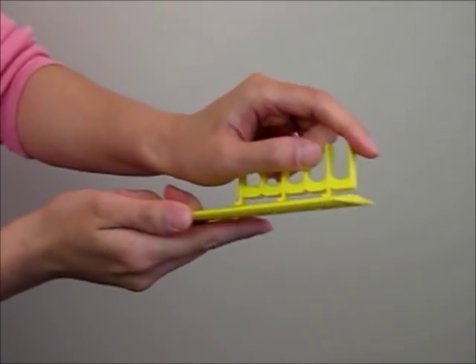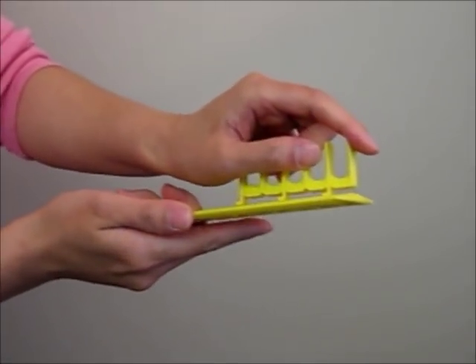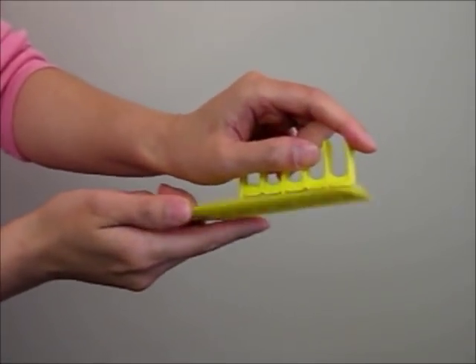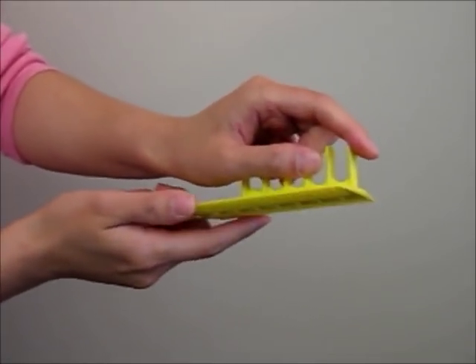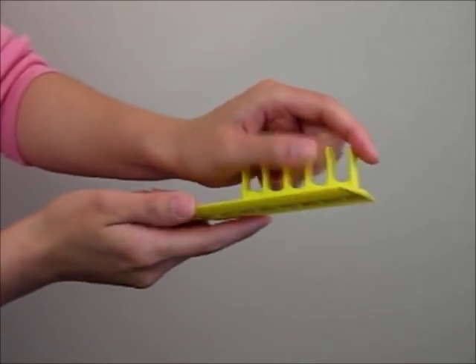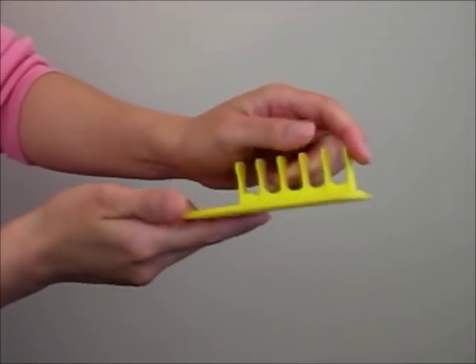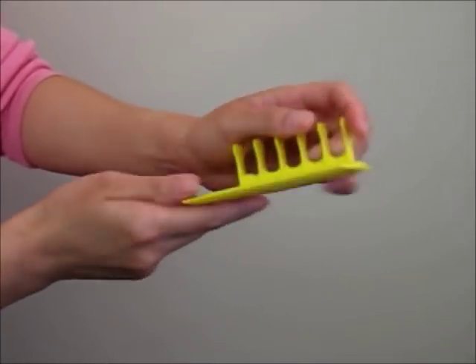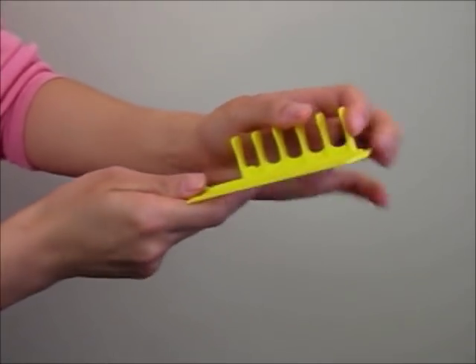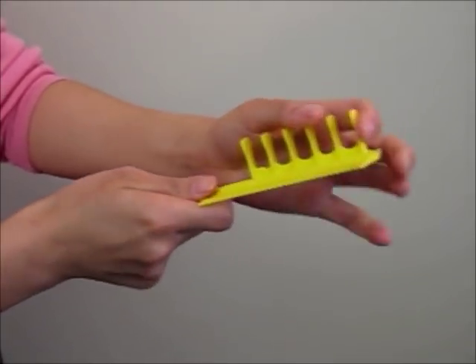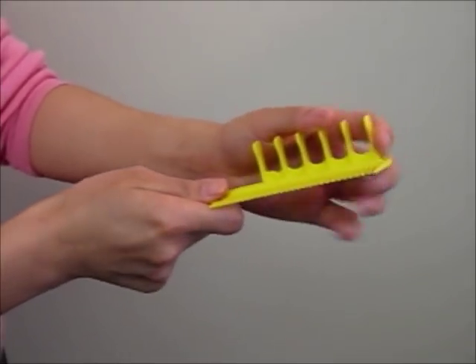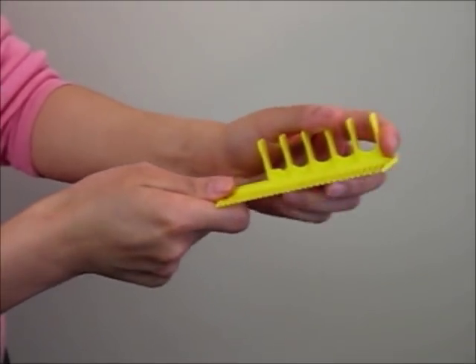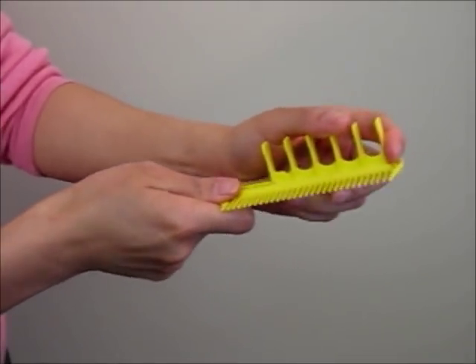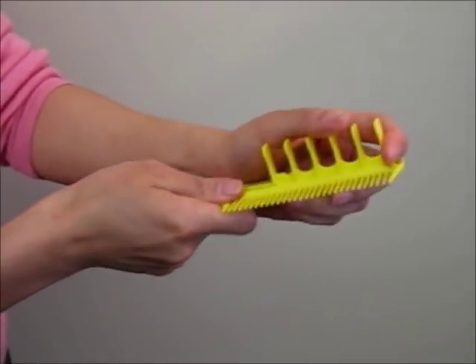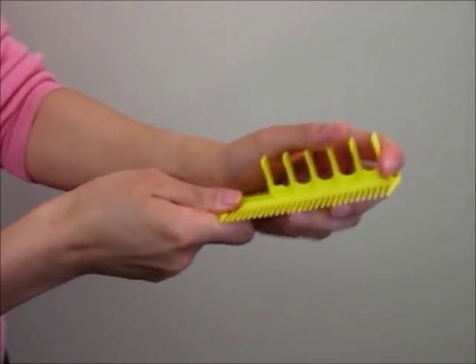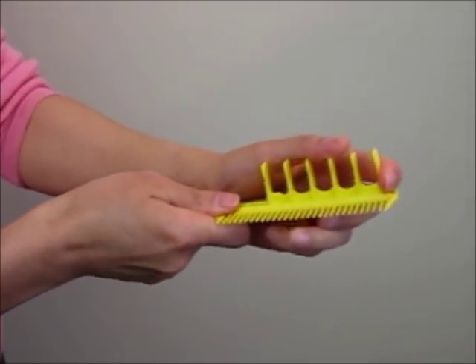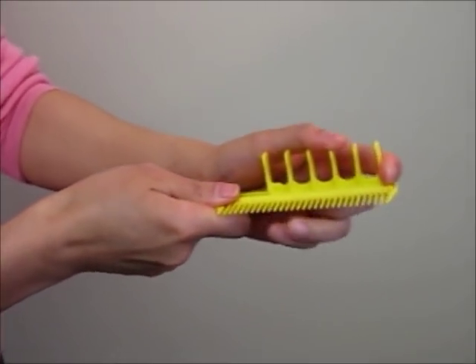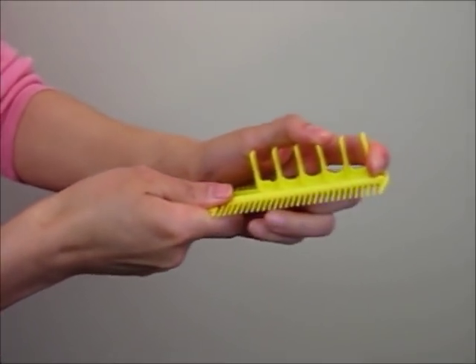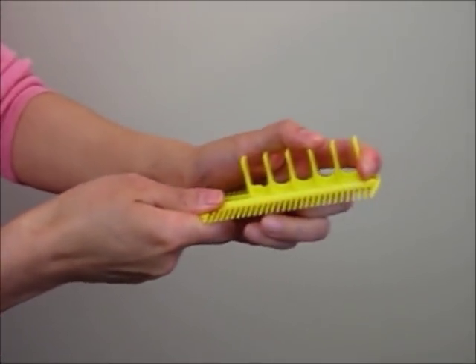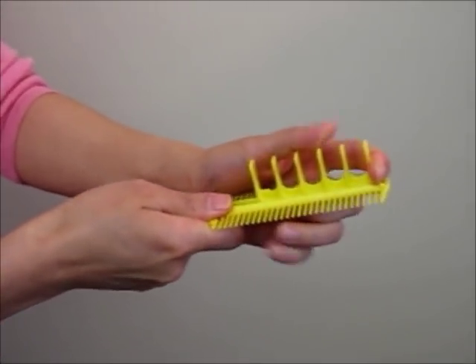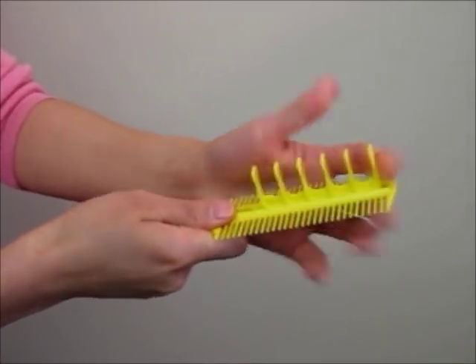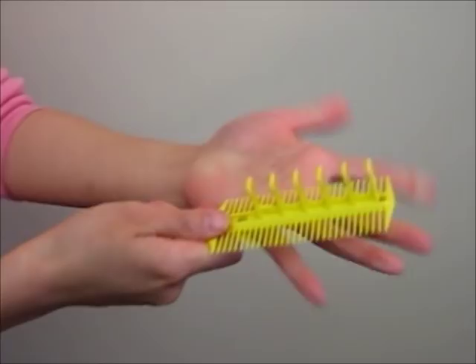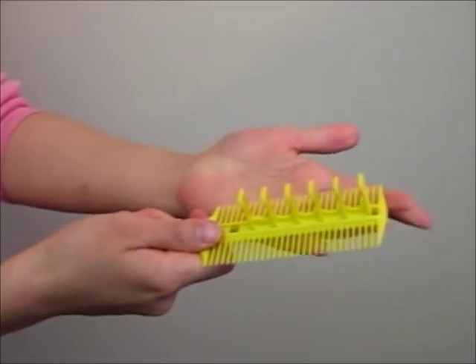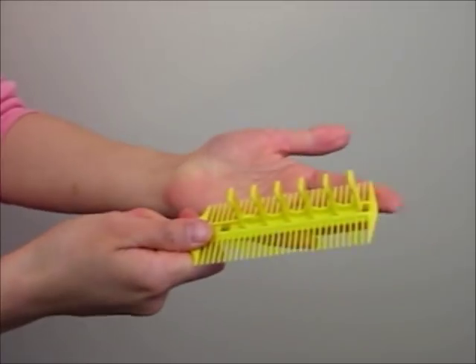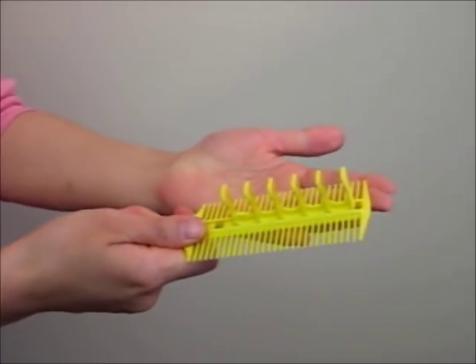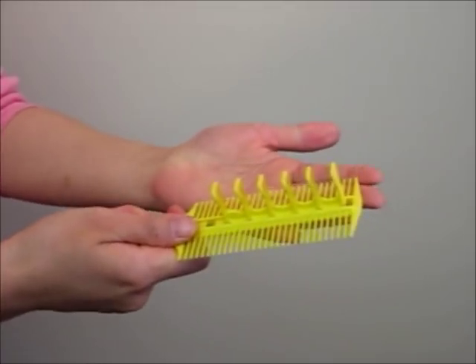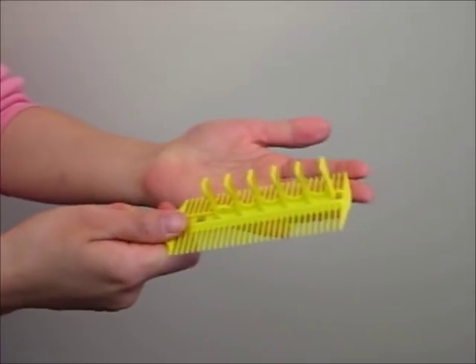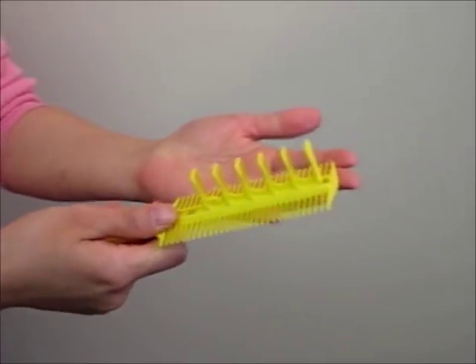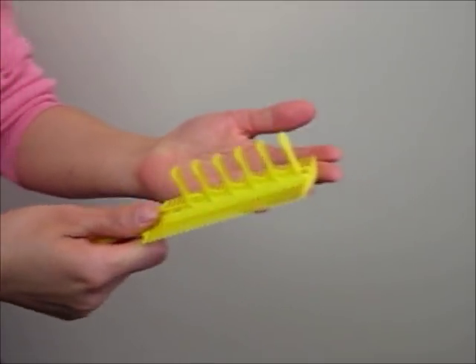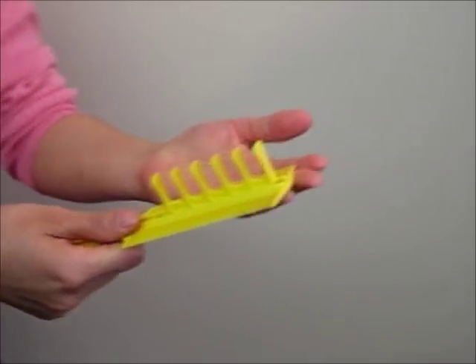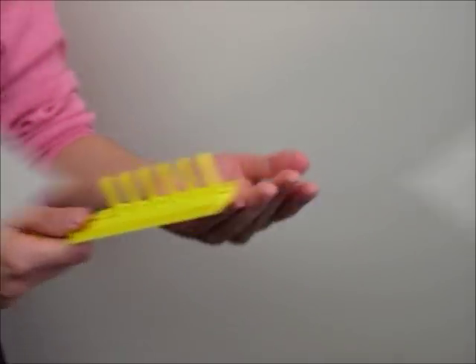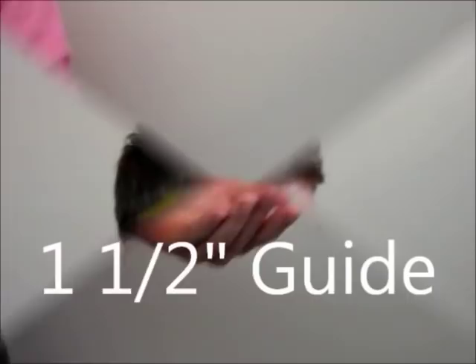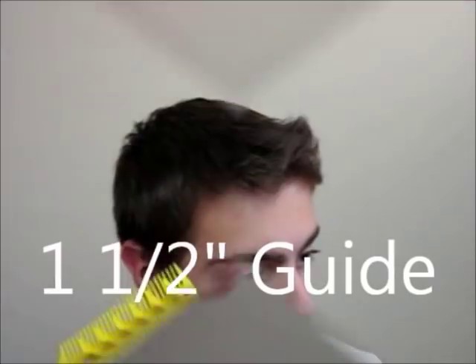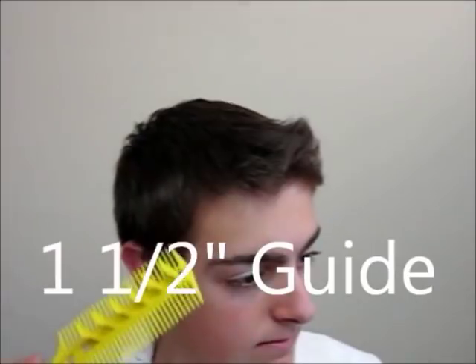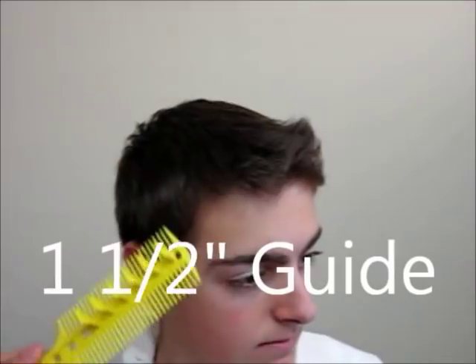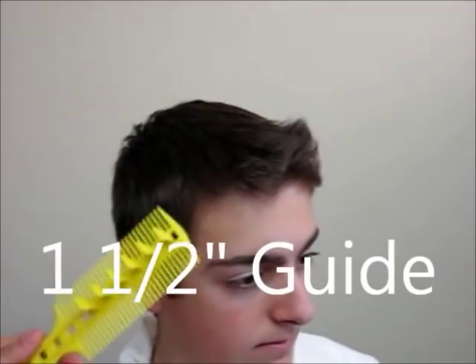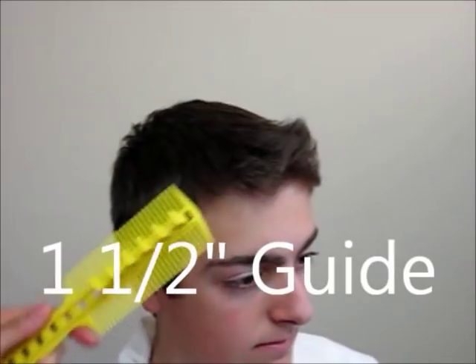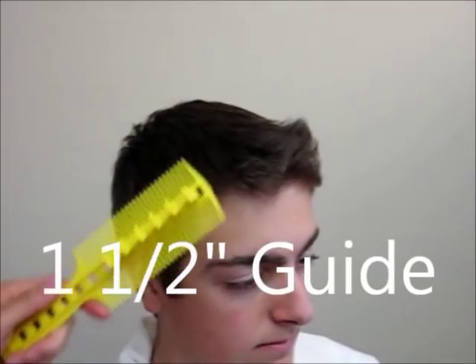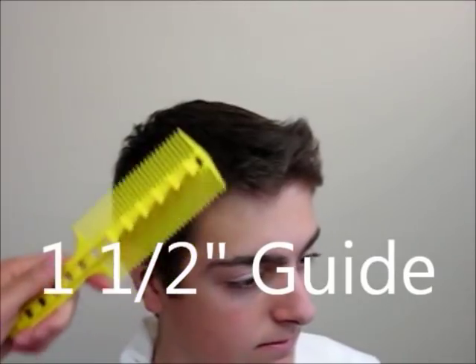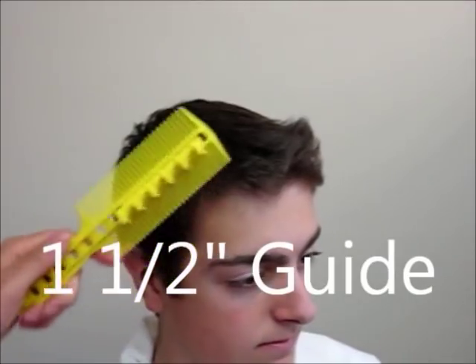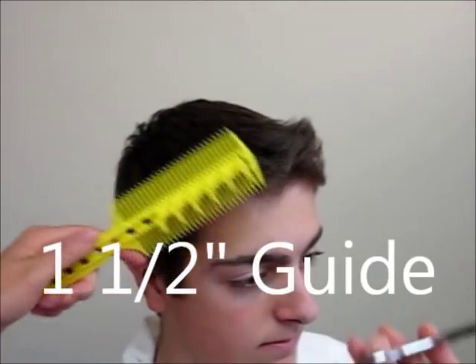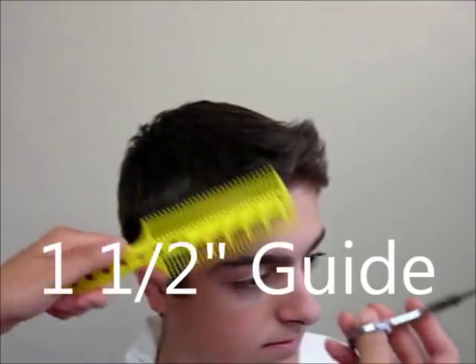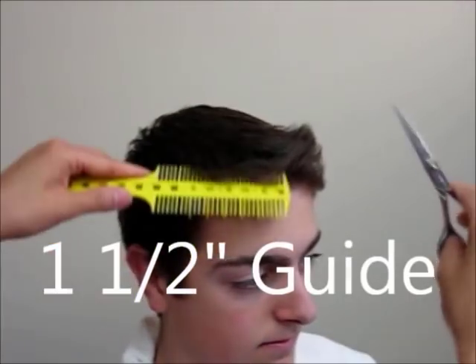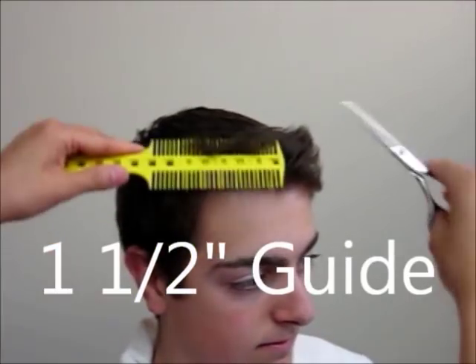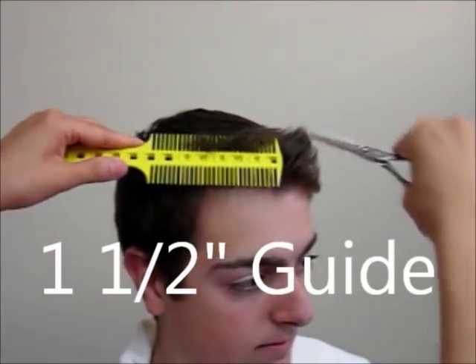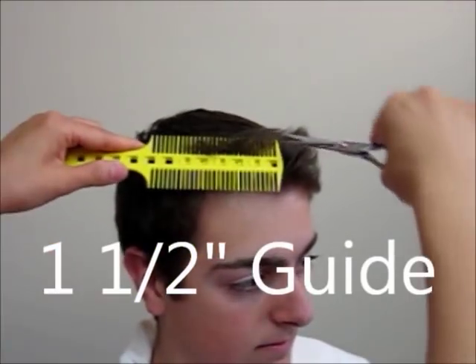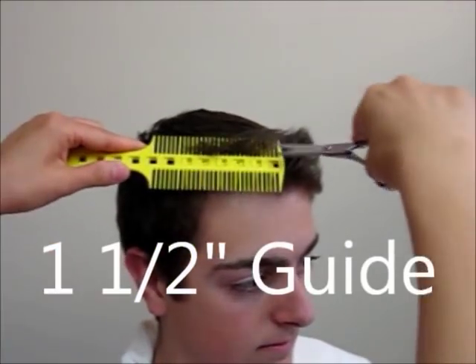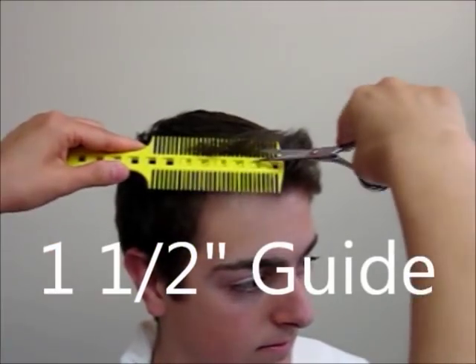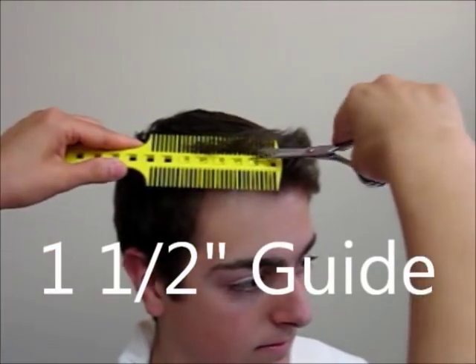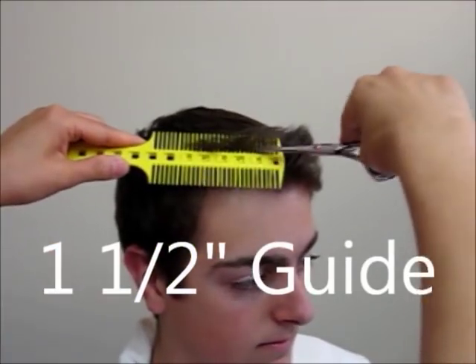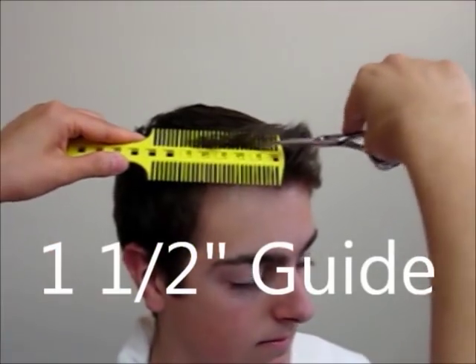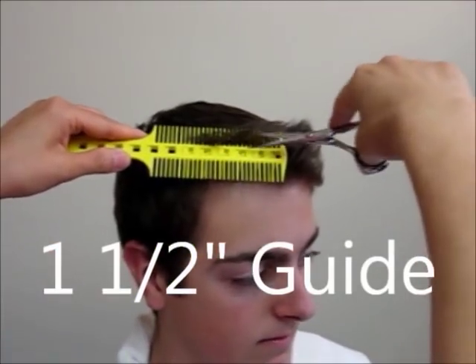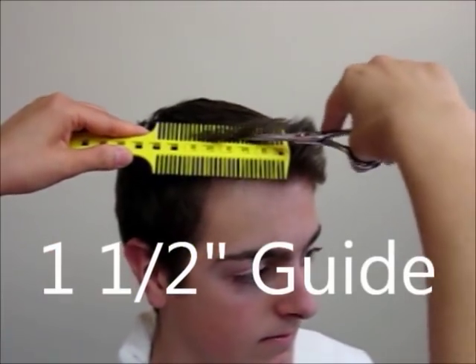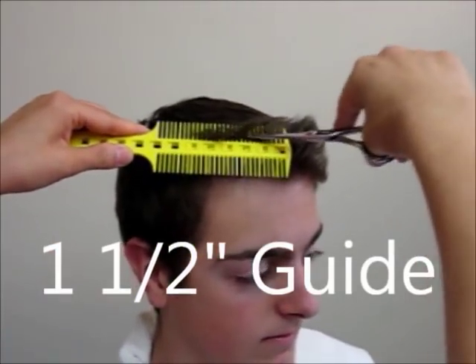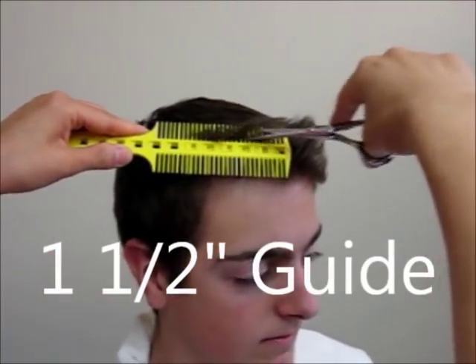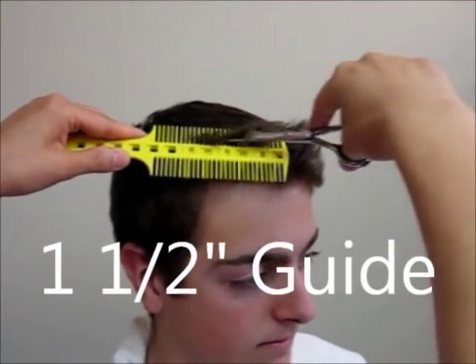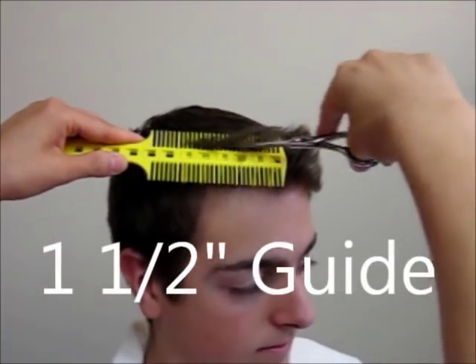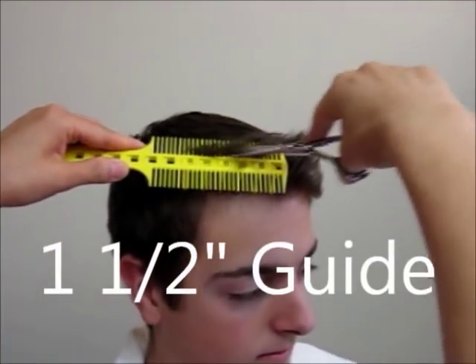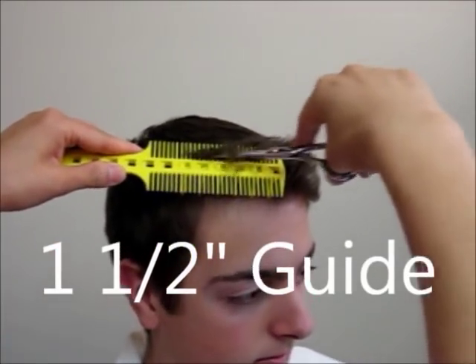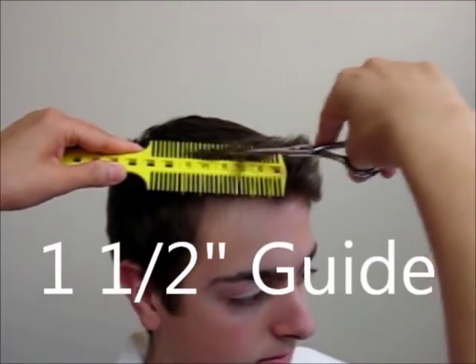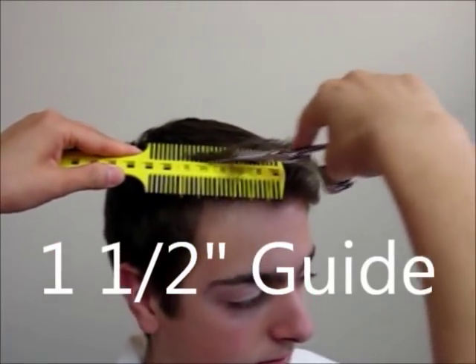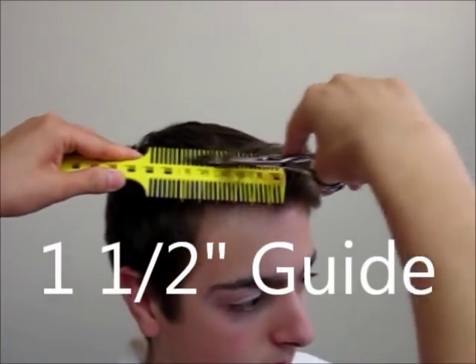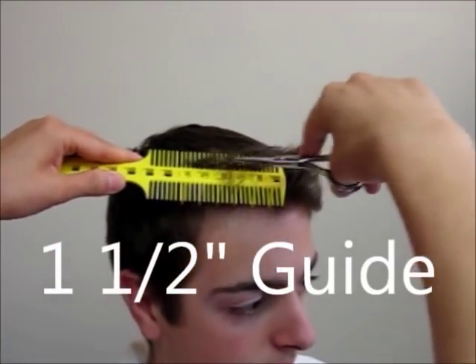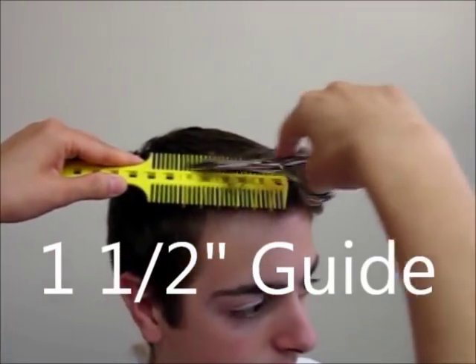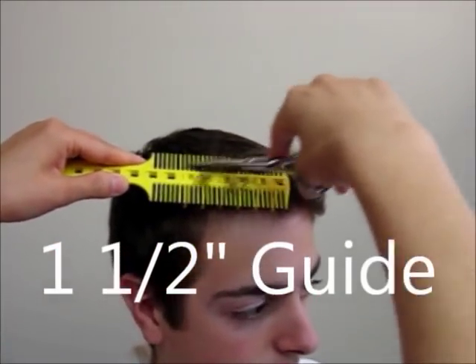Simply attach the guide to the middle of the comb and lock it. With our model here, we use a one and a half inch guide to cut the top.